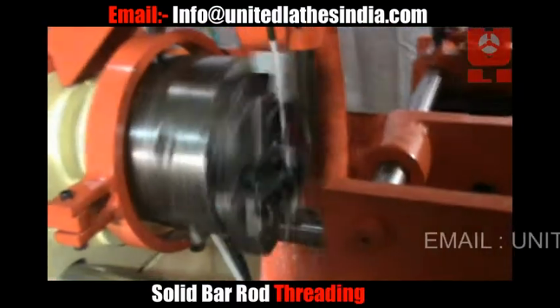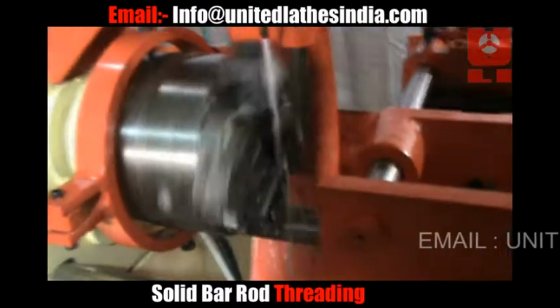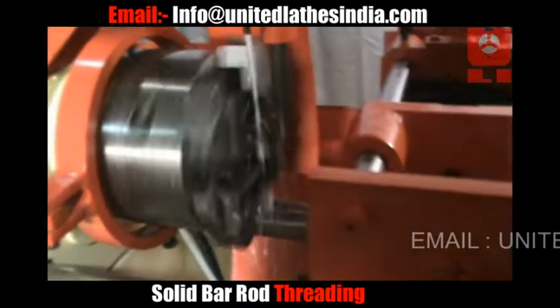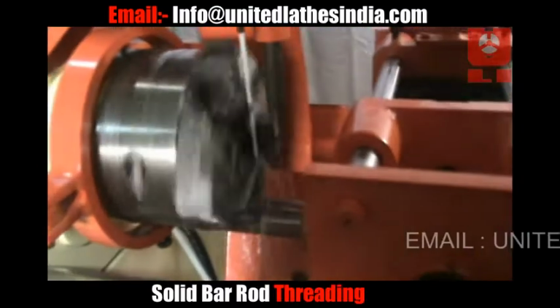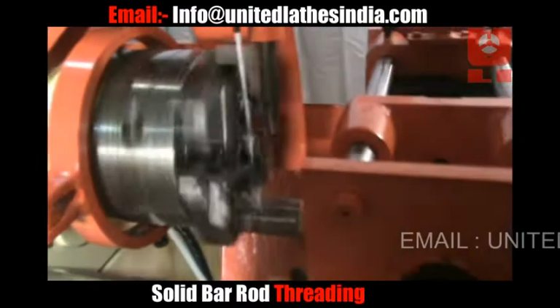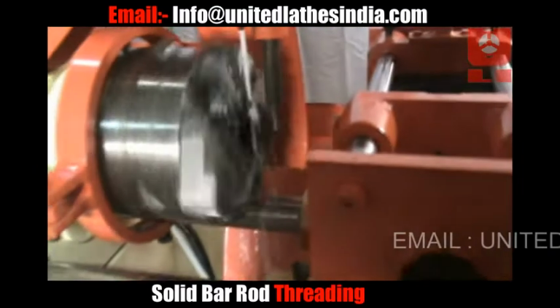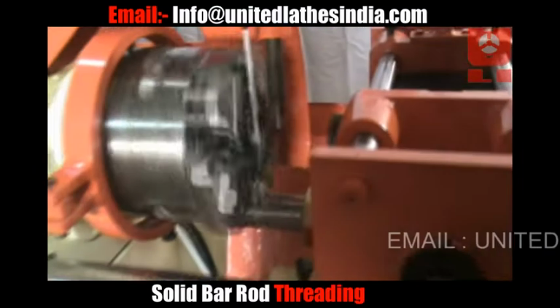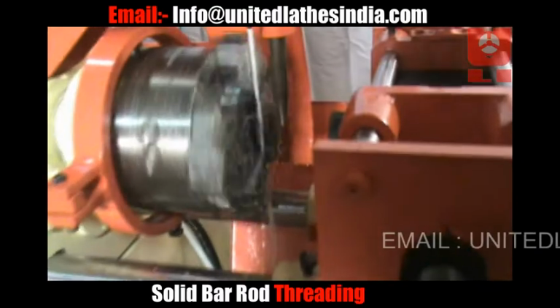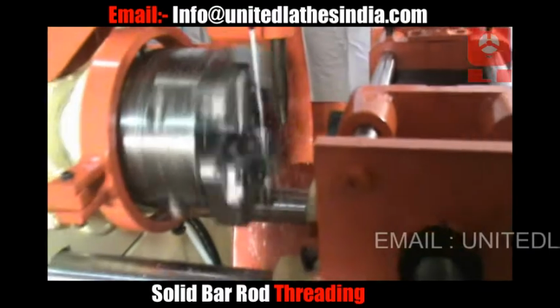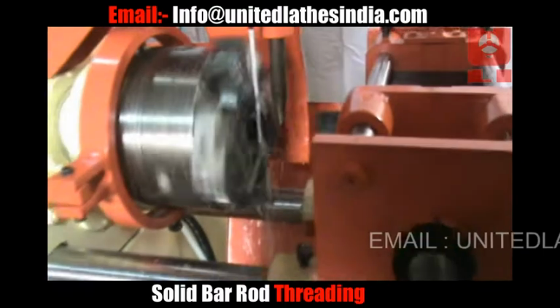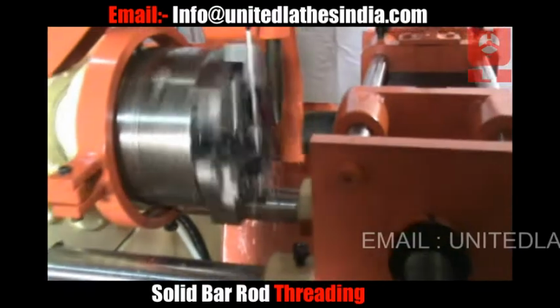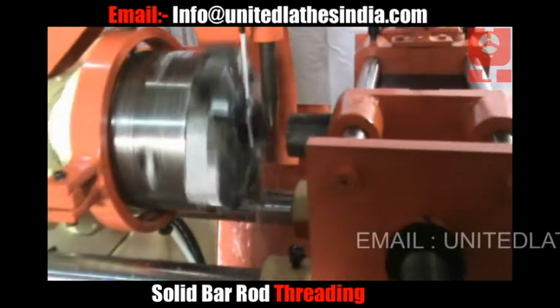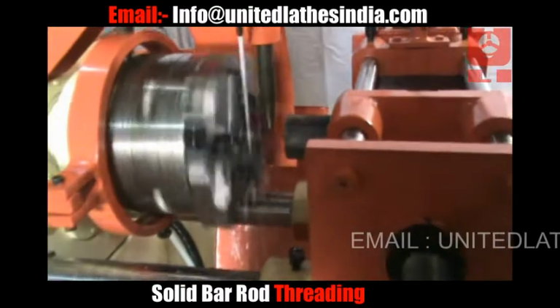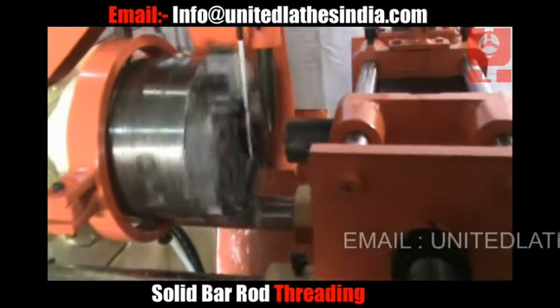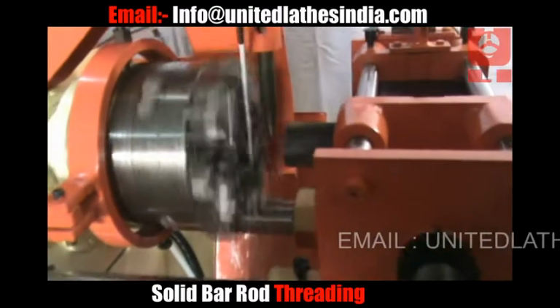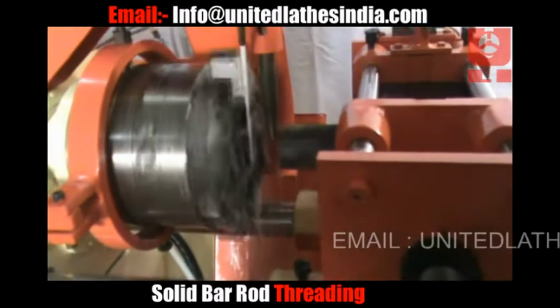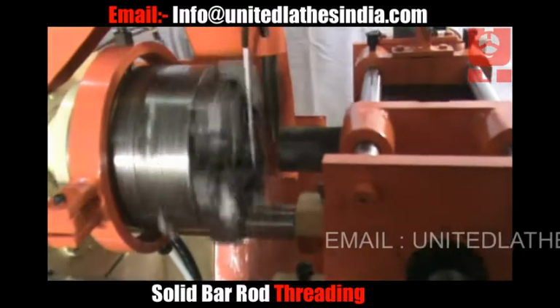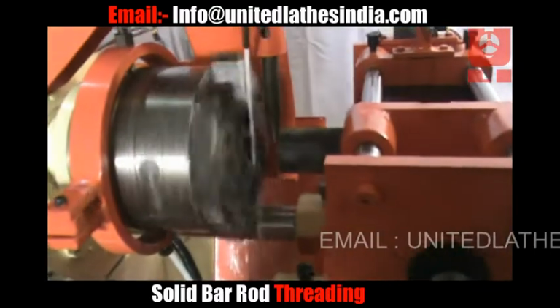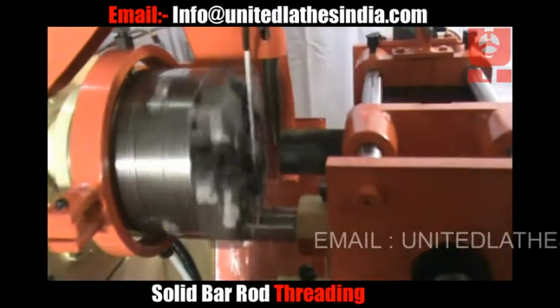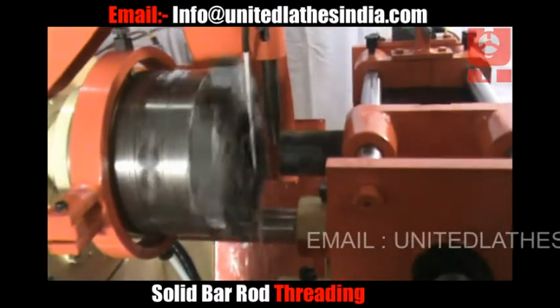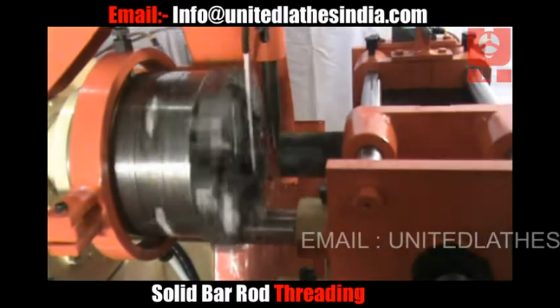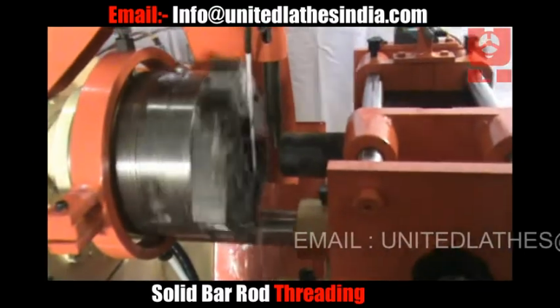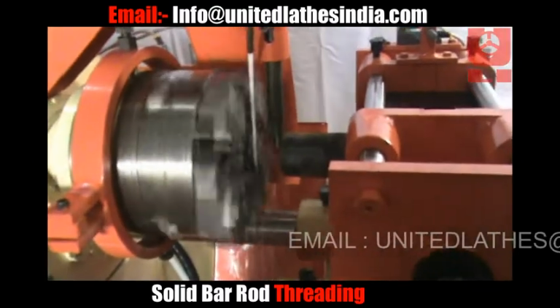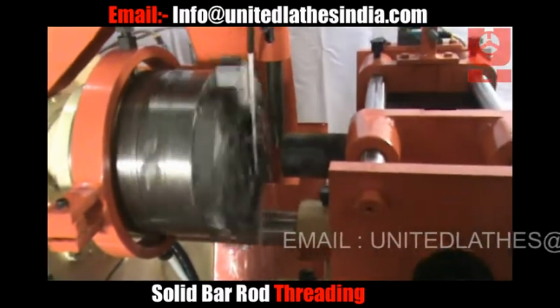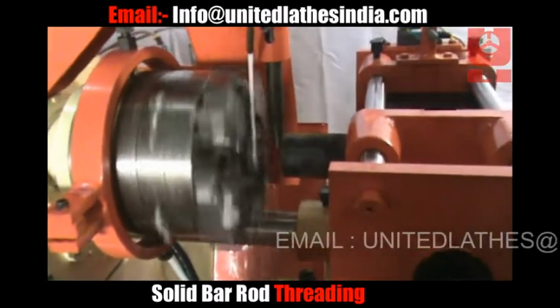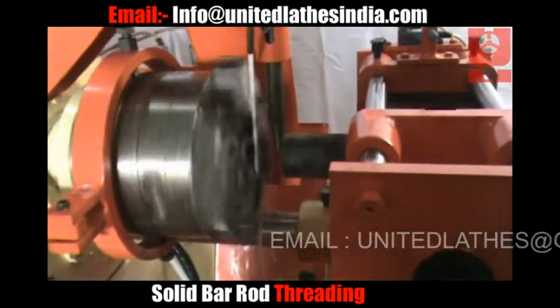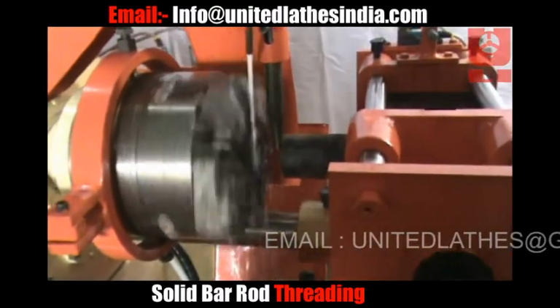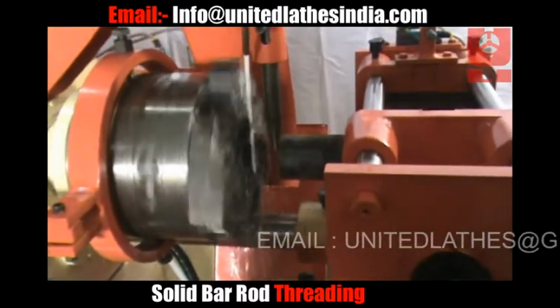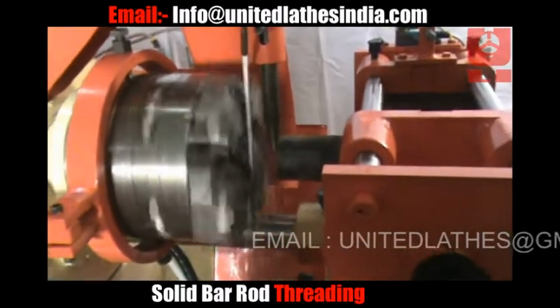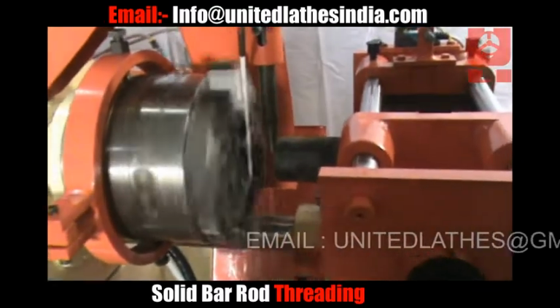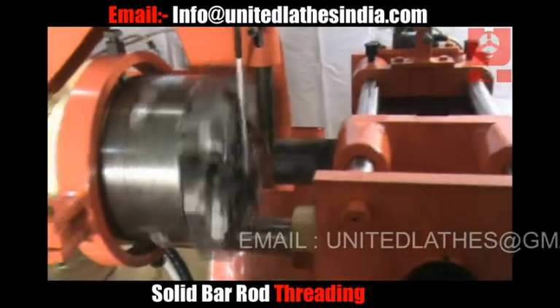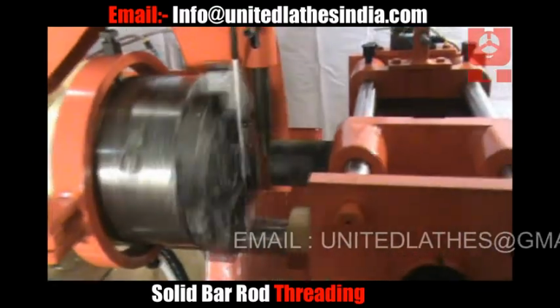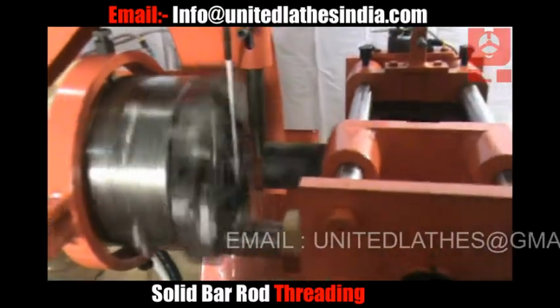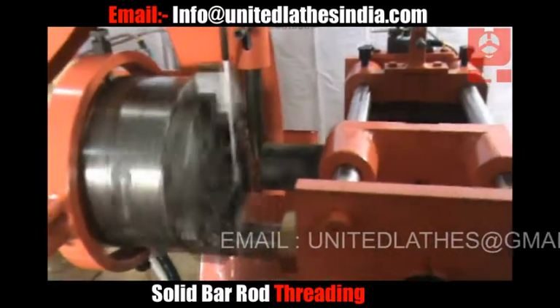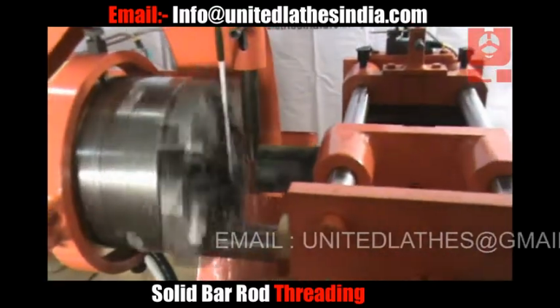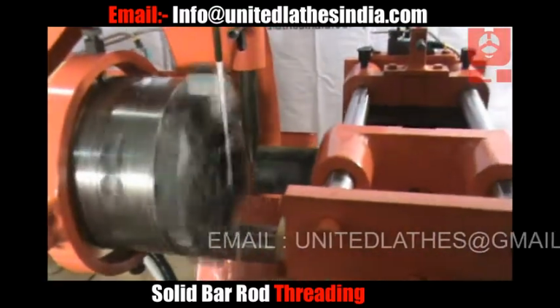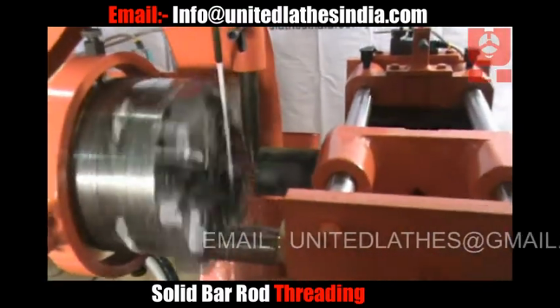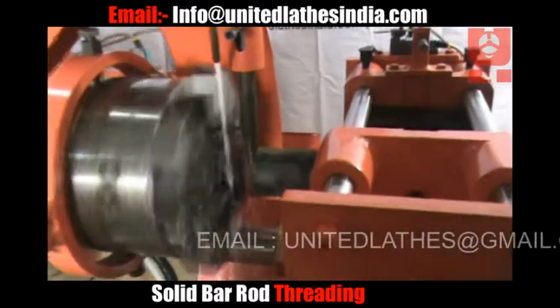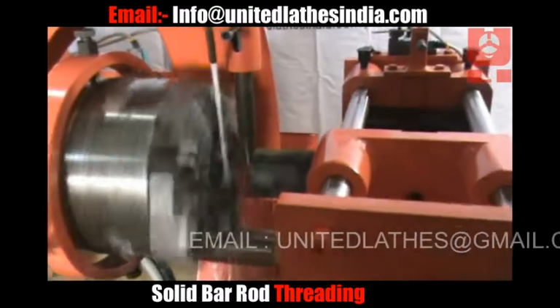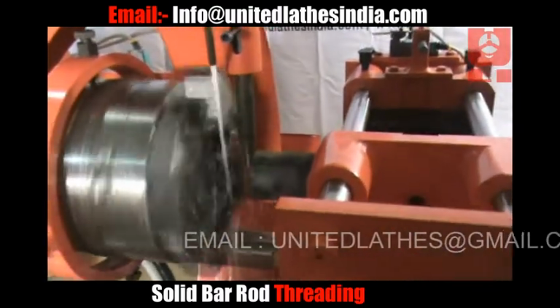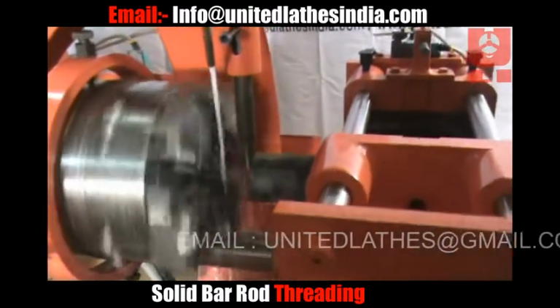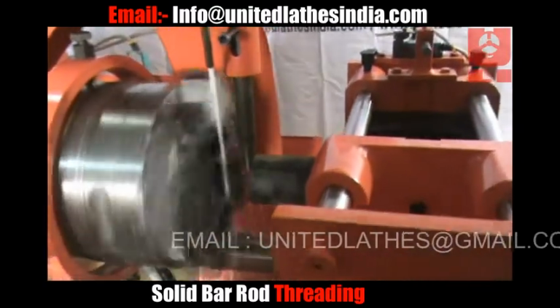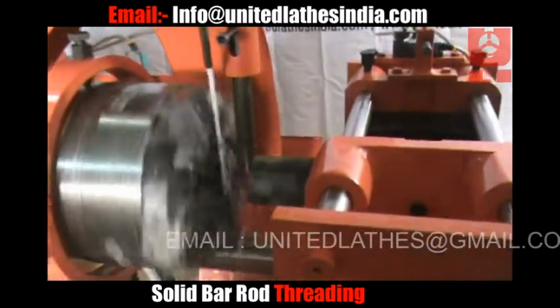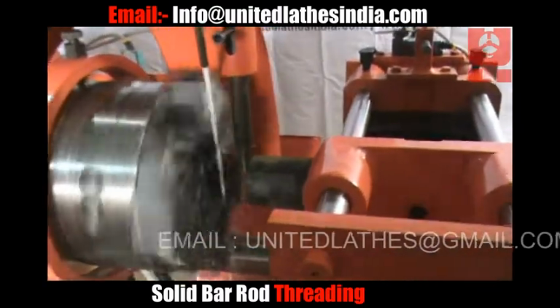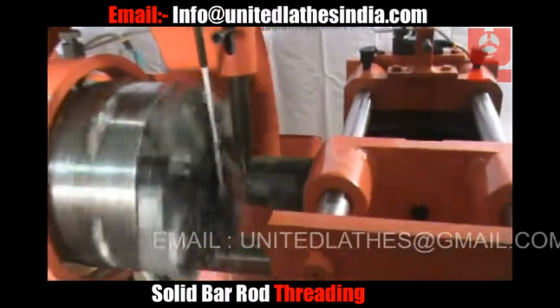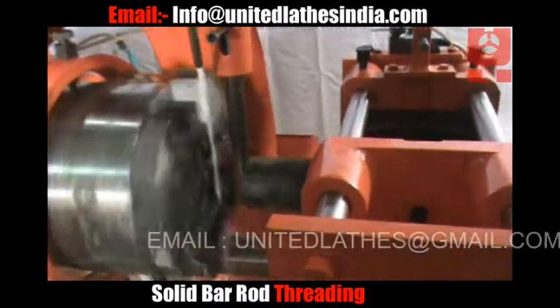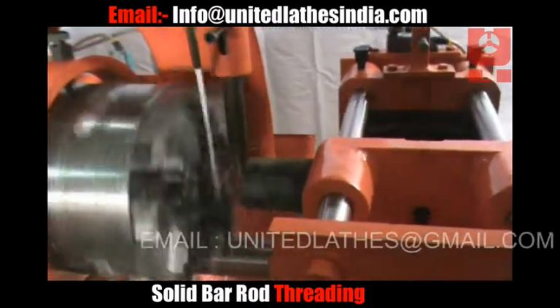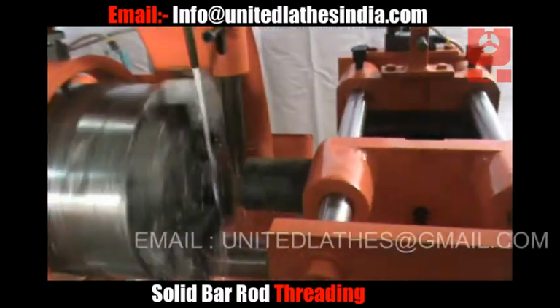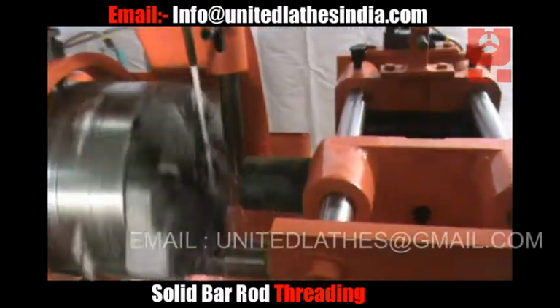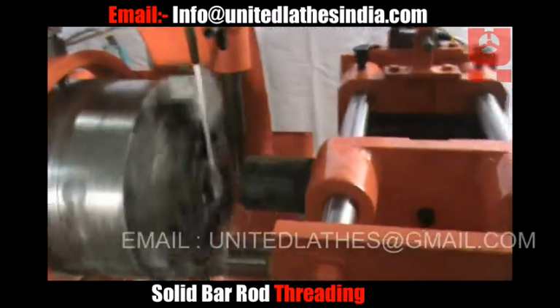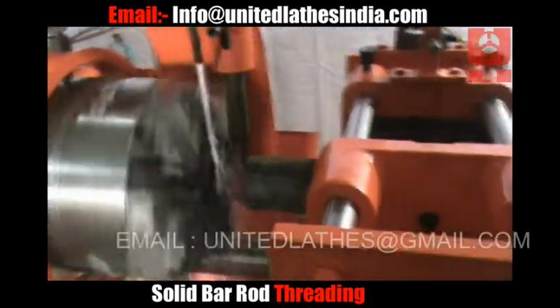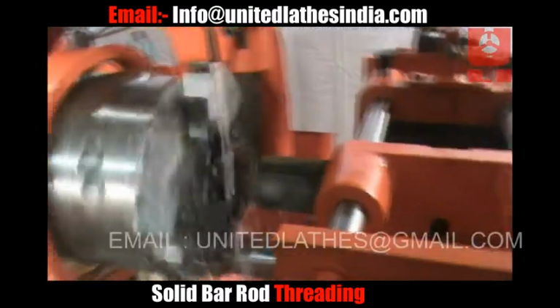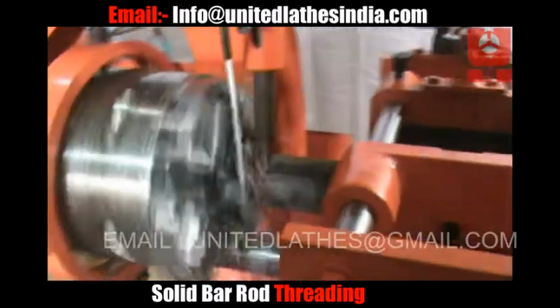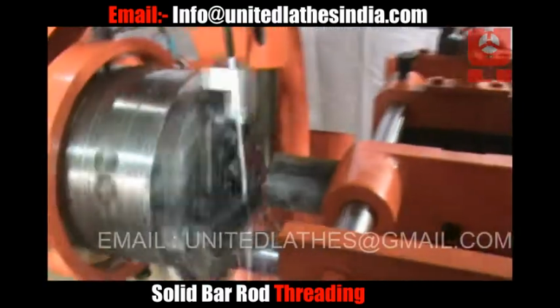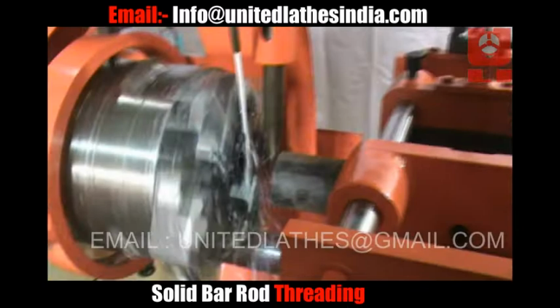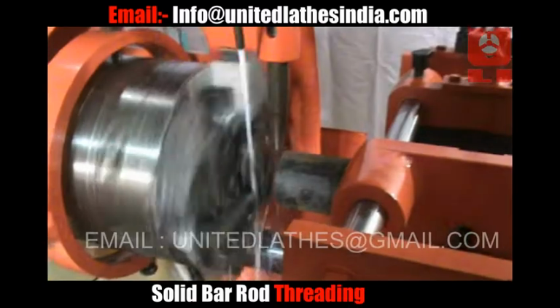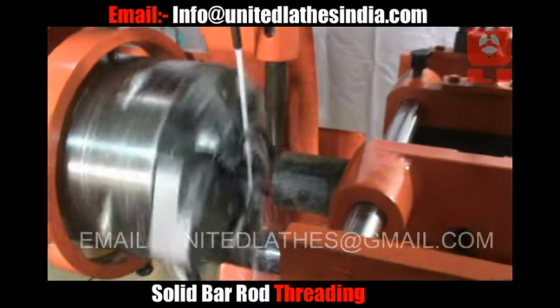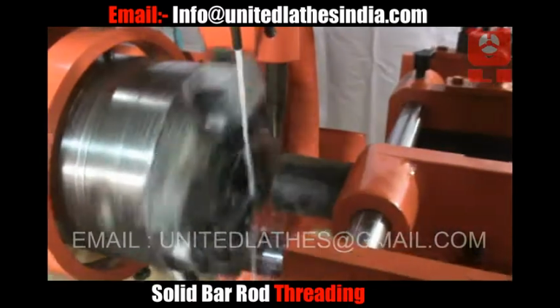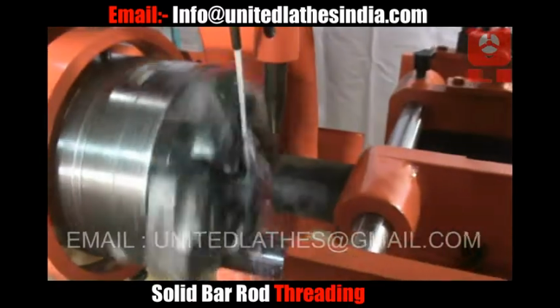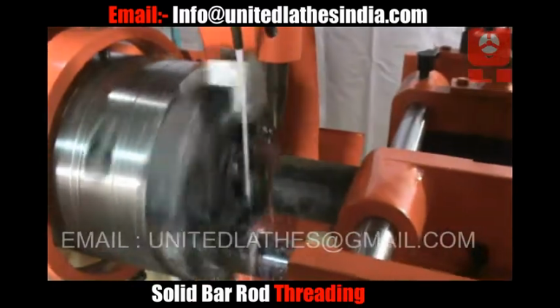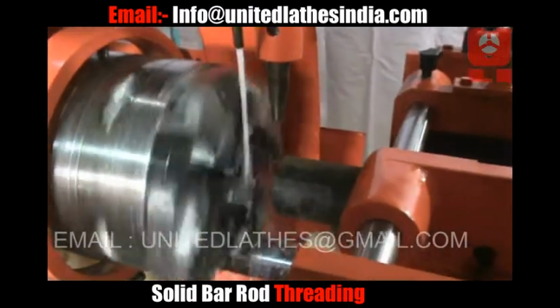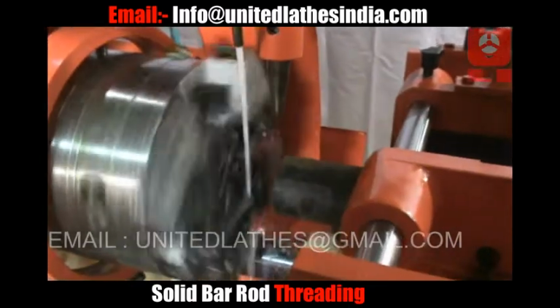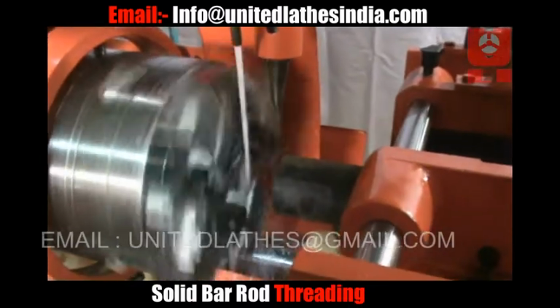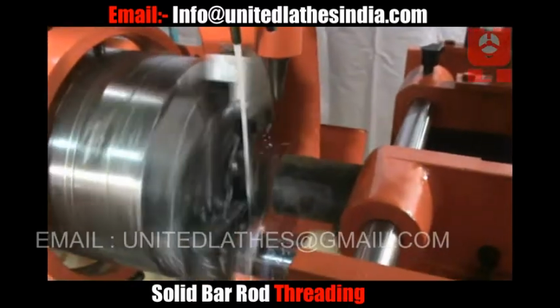This is a solid bar — it is two and a half inches in diameter. Again, the same automatic machining is performed. Our machine is ideal for the tube mill industry.